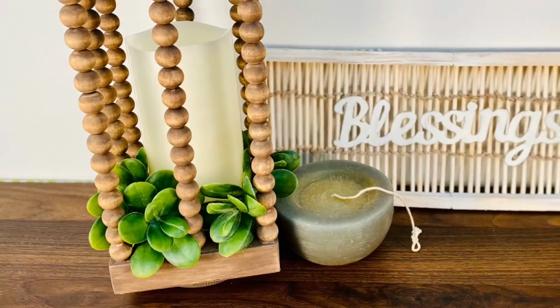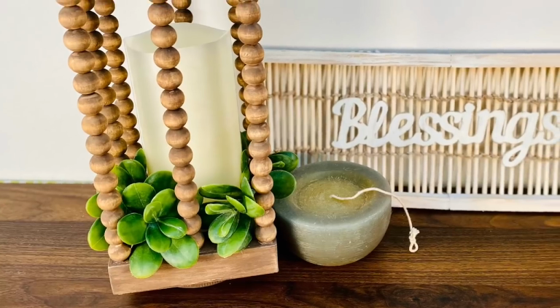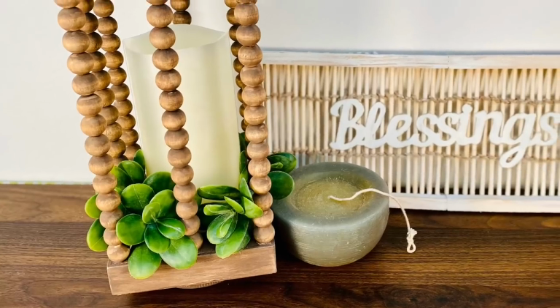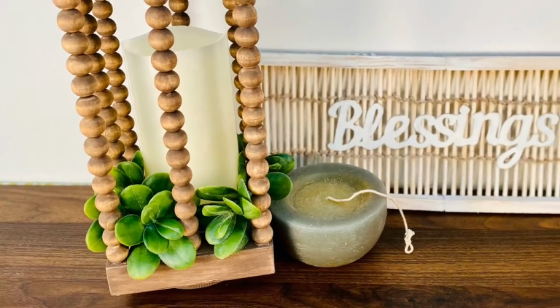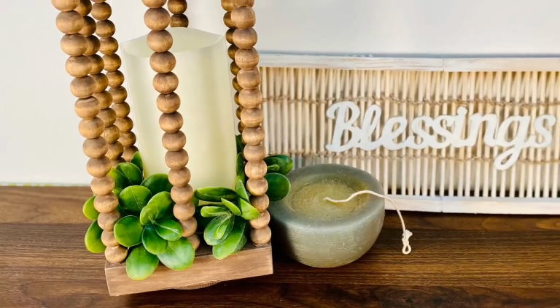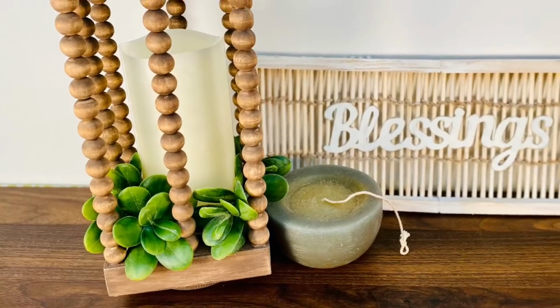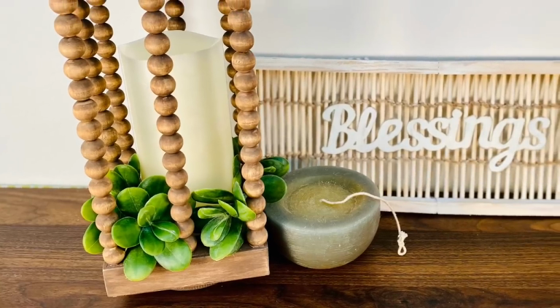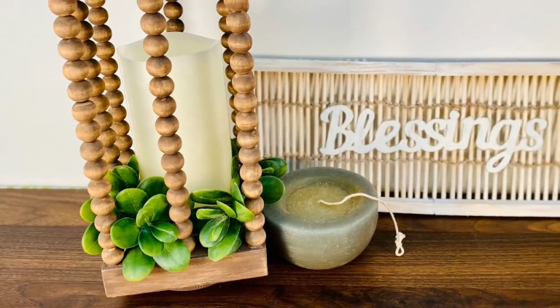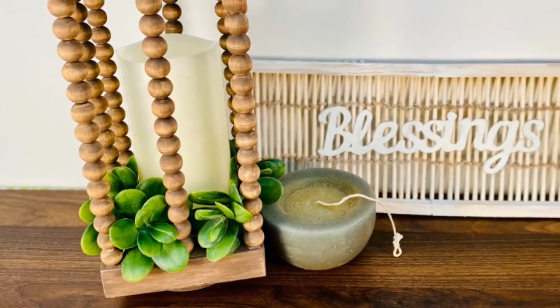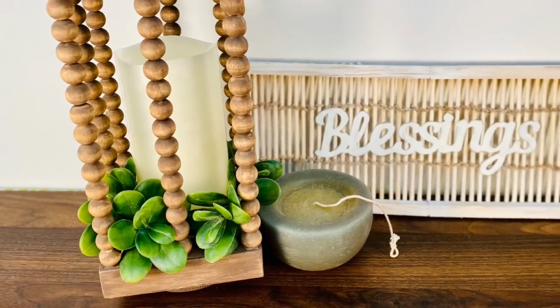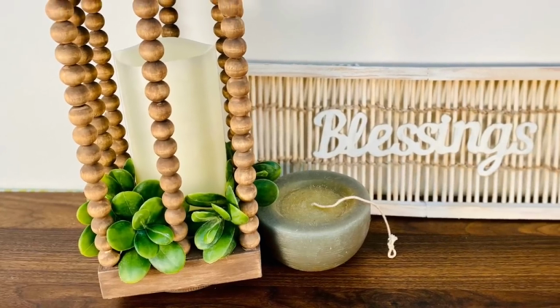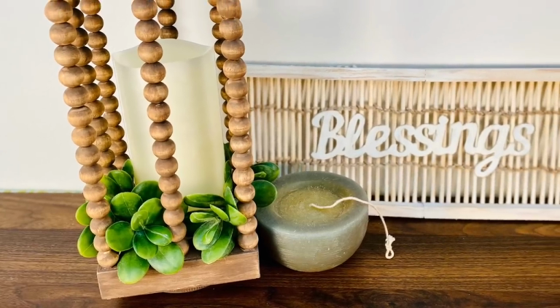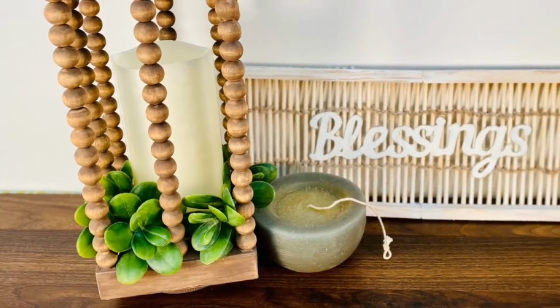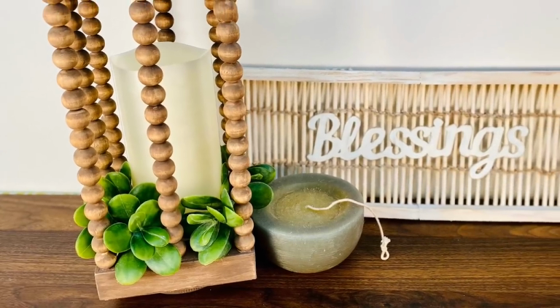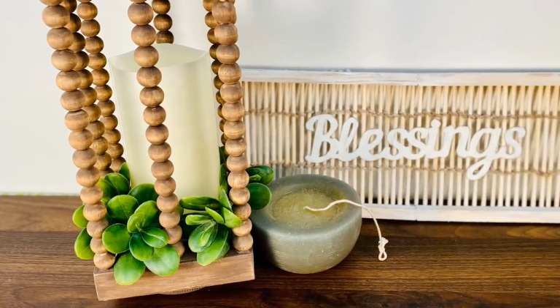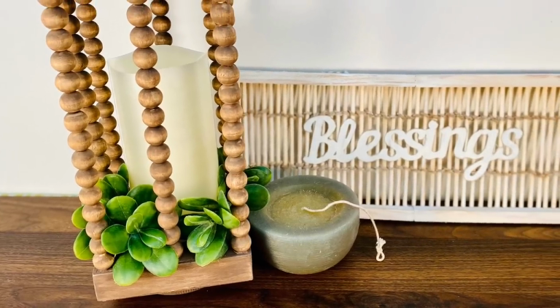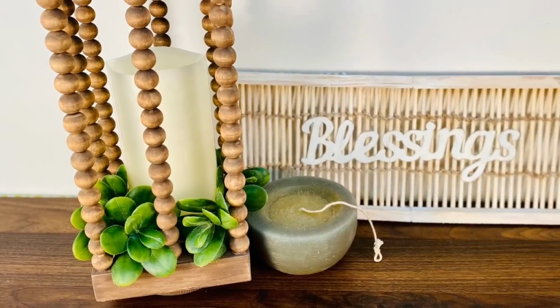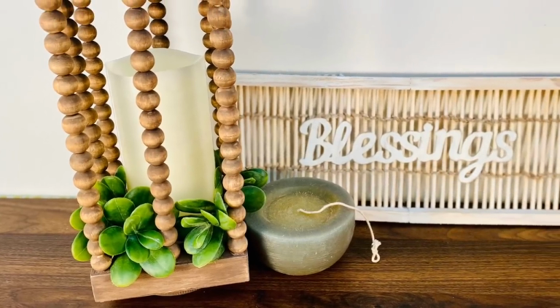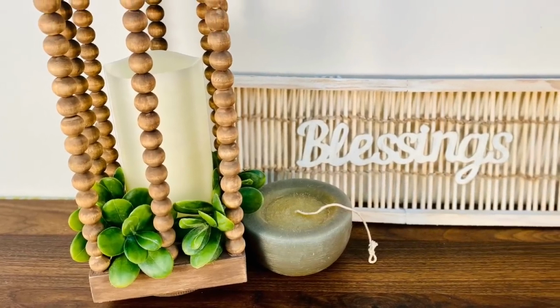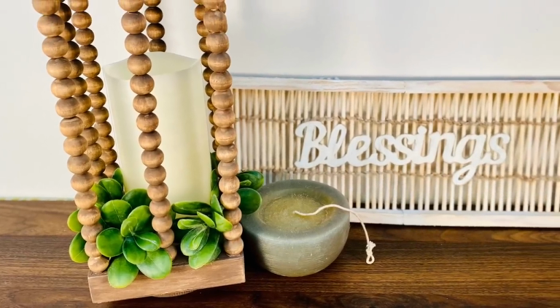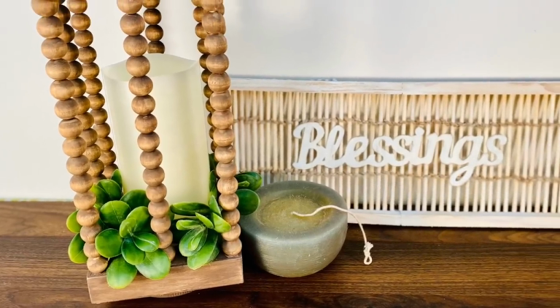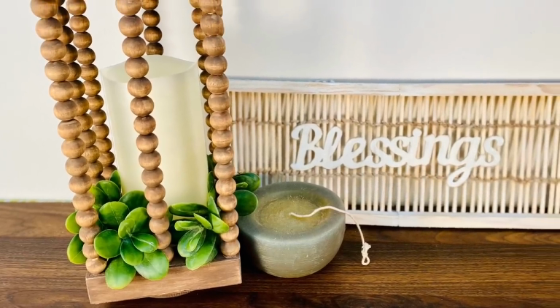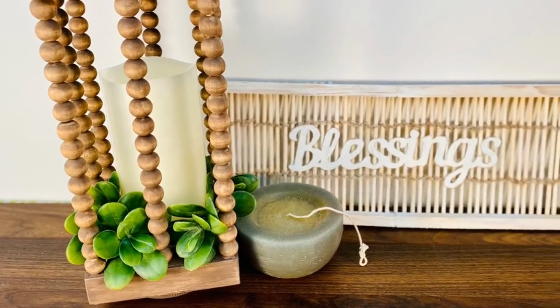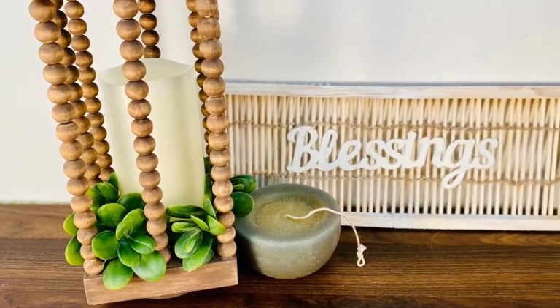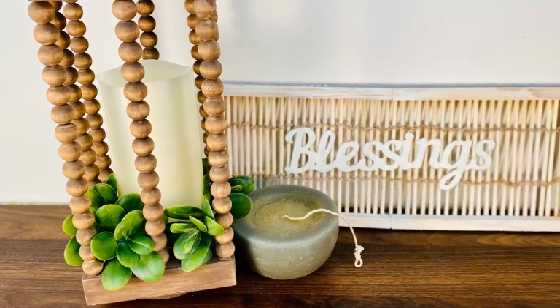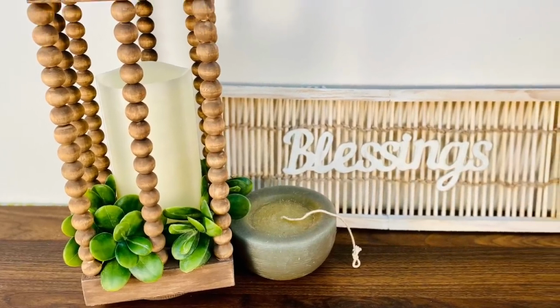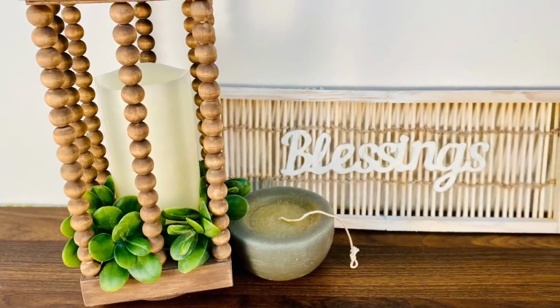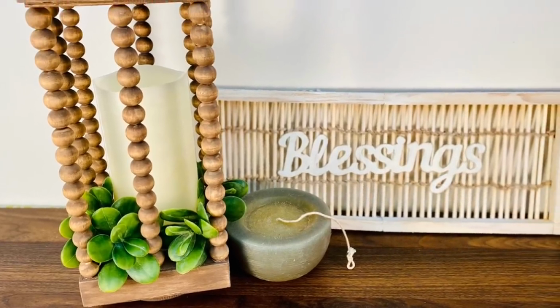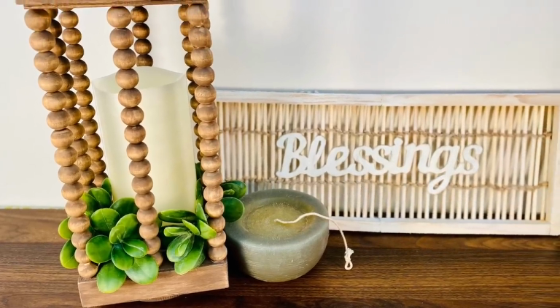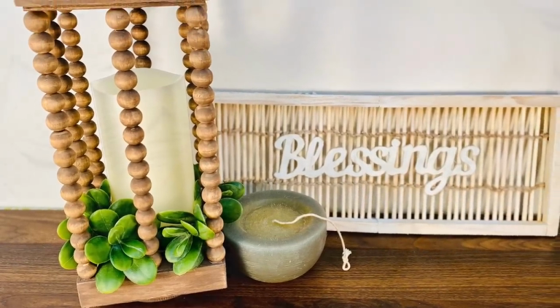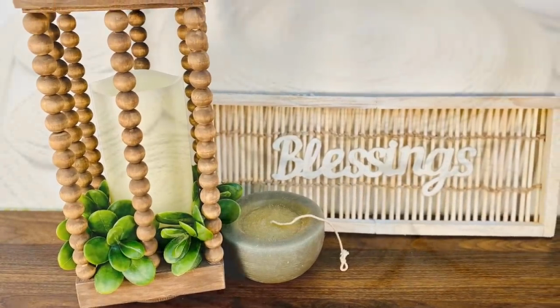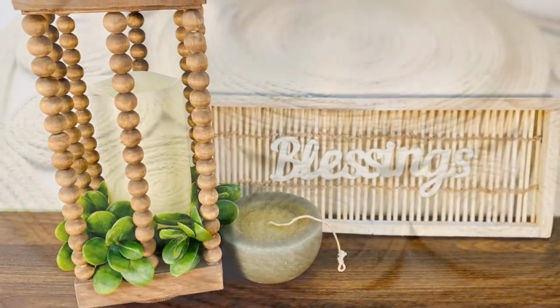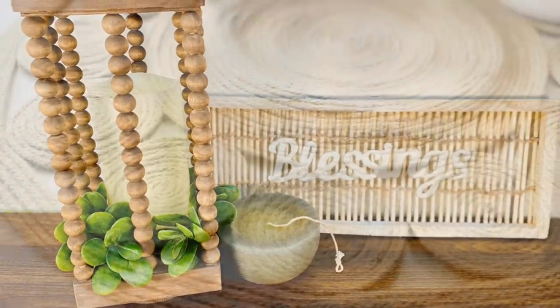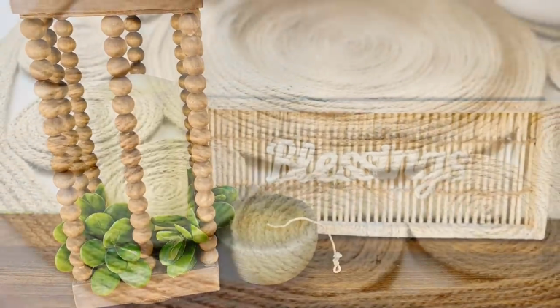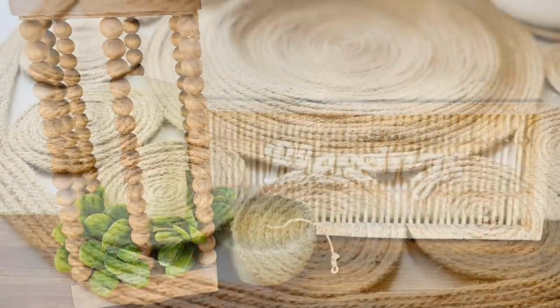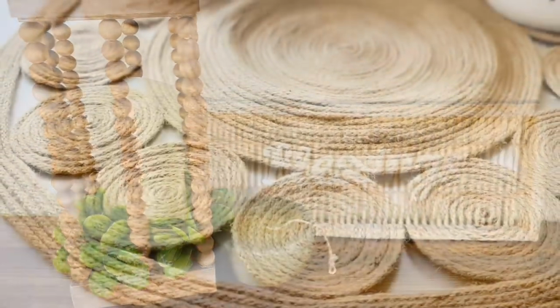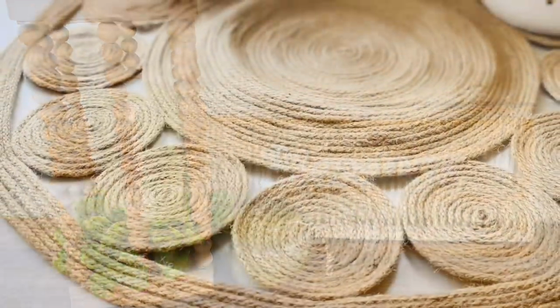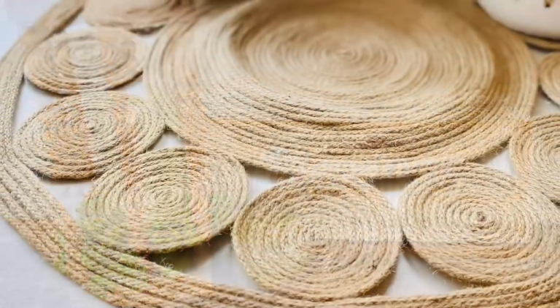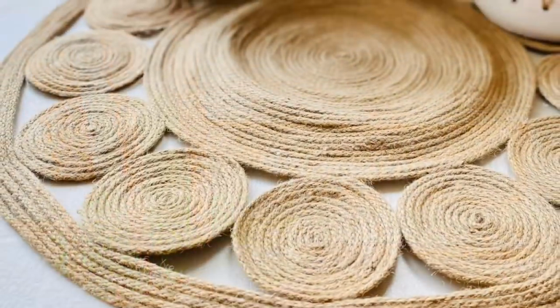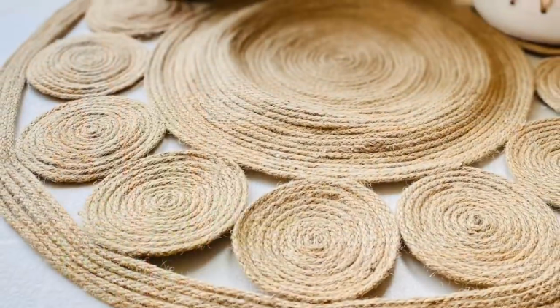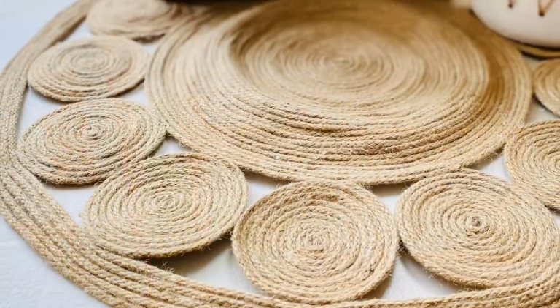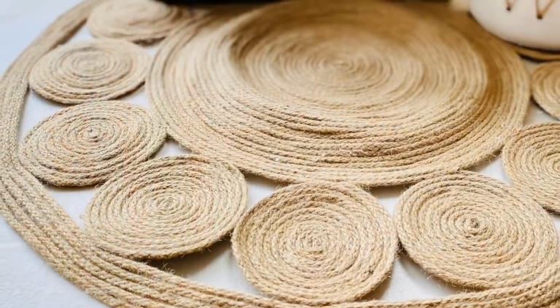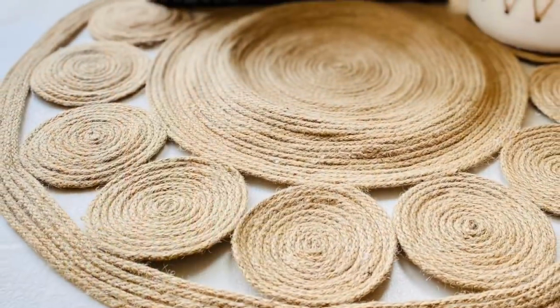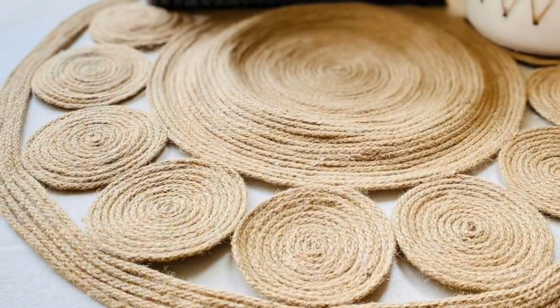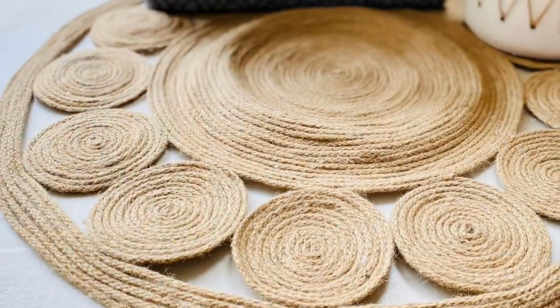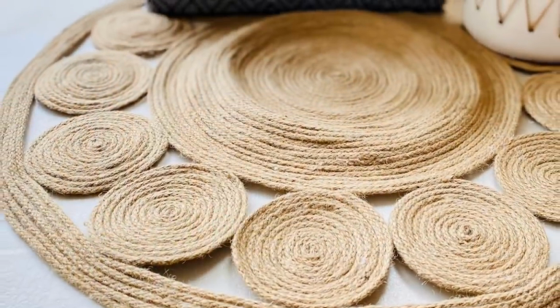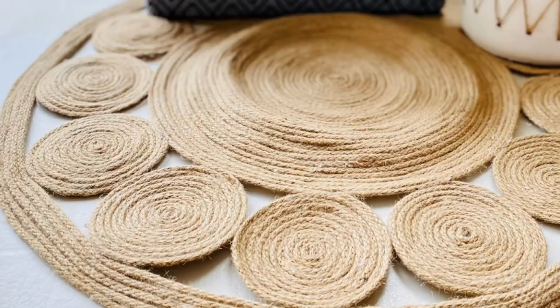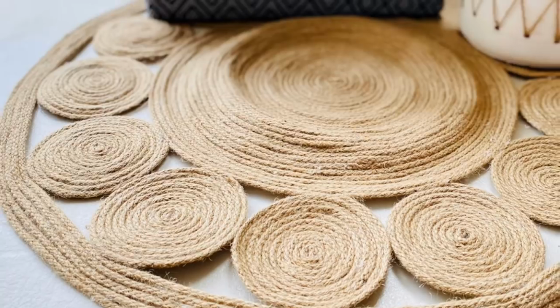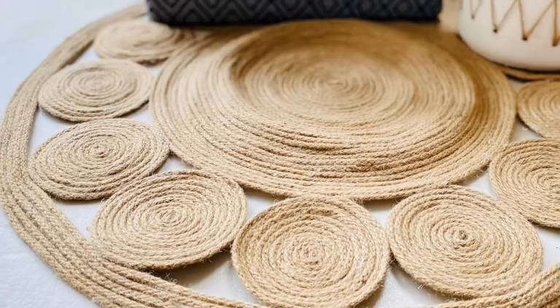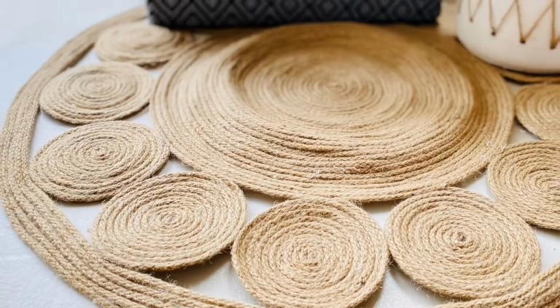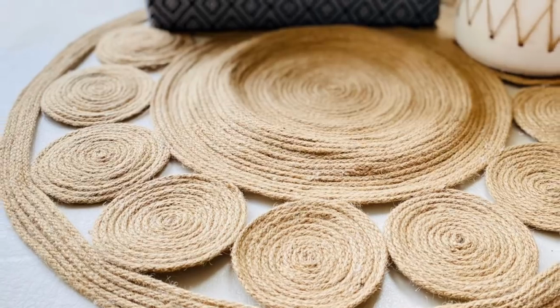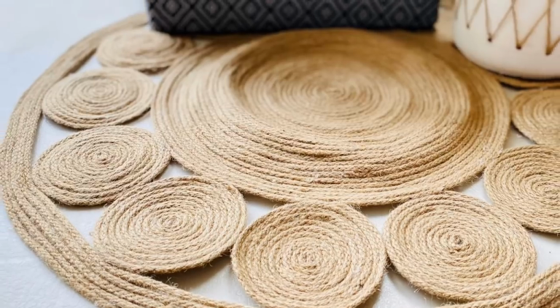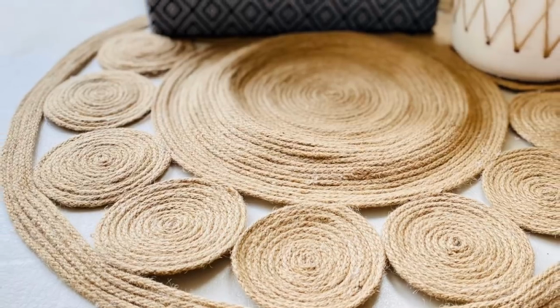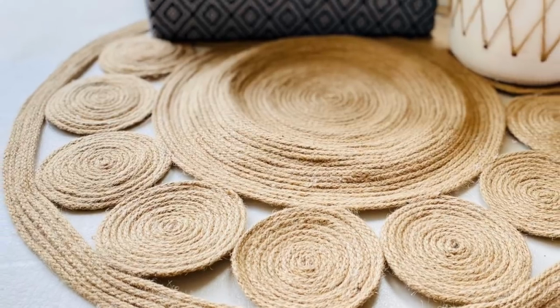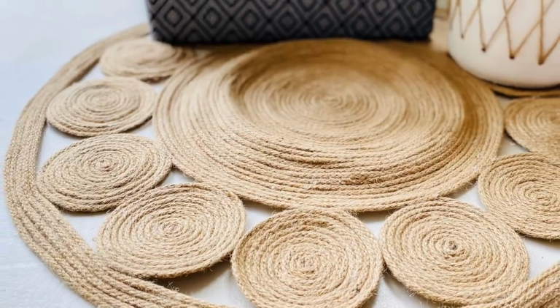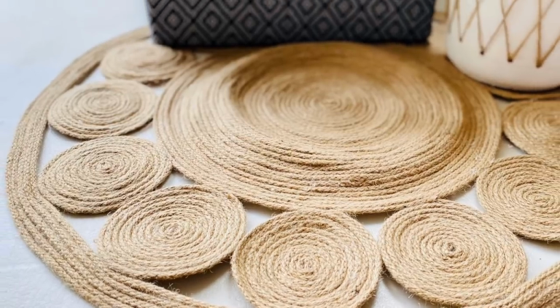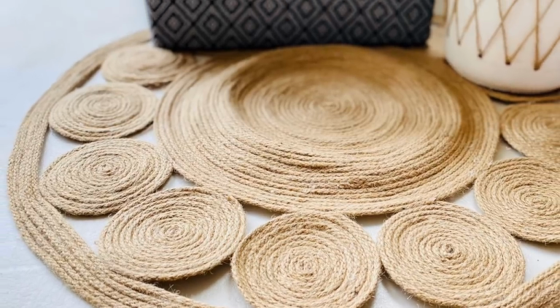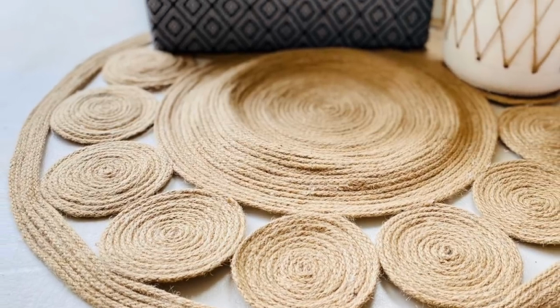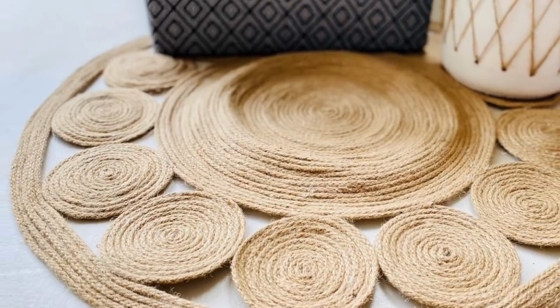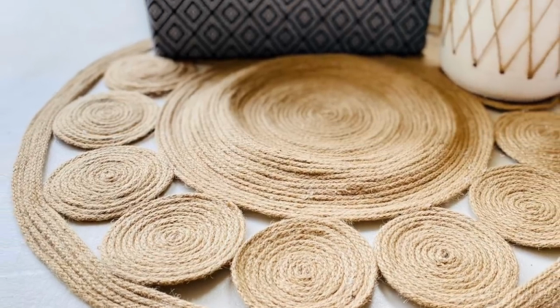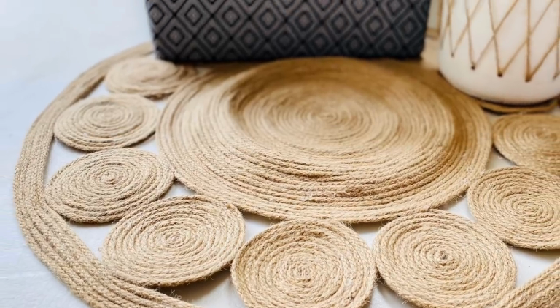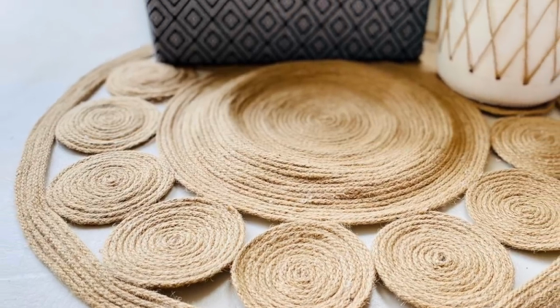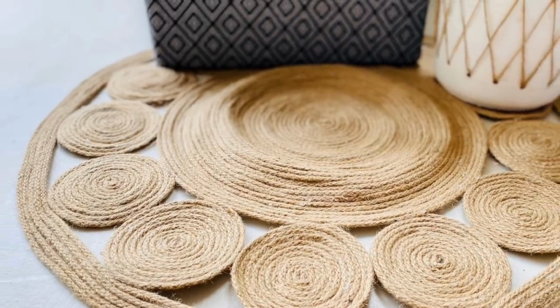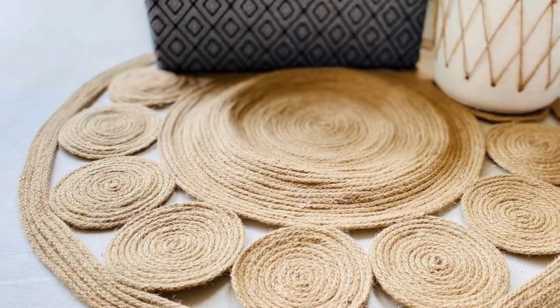Get ready for more Kirkland's inspired DIYs, this time with a modern farmhouse and boho feel.